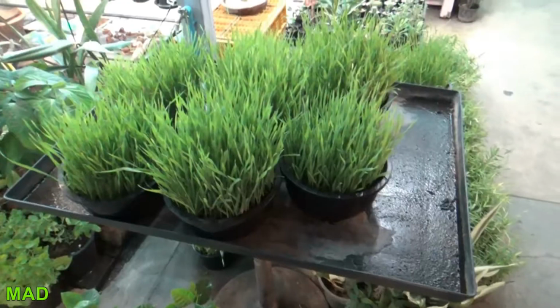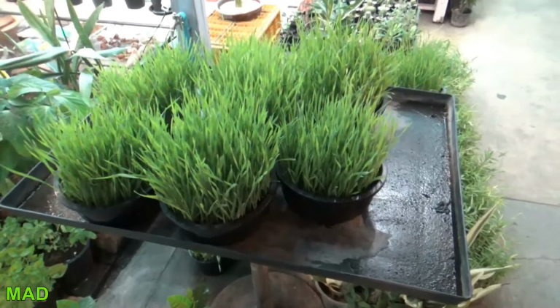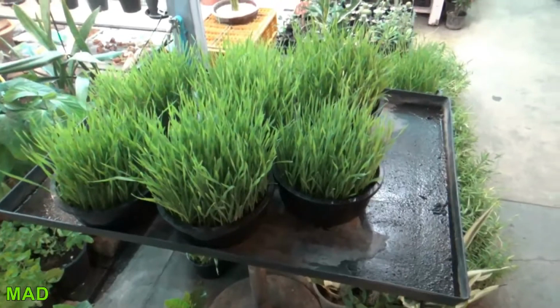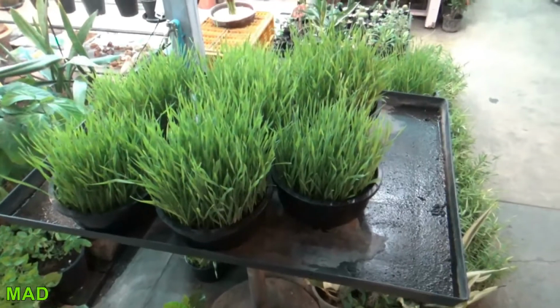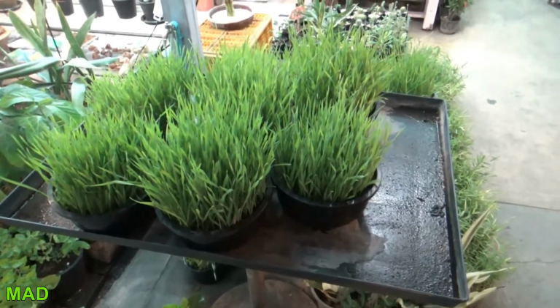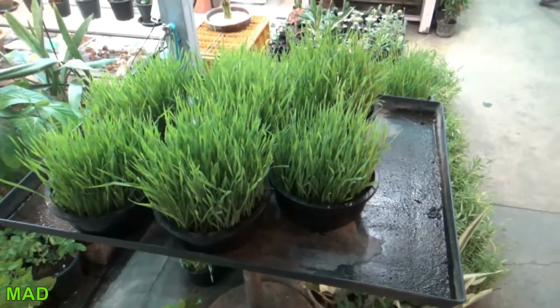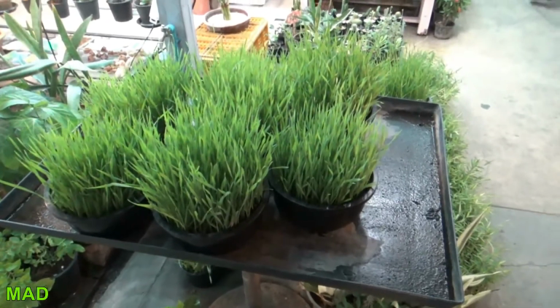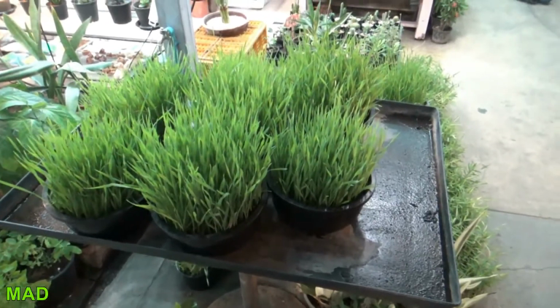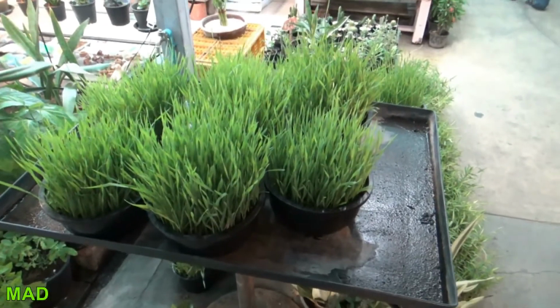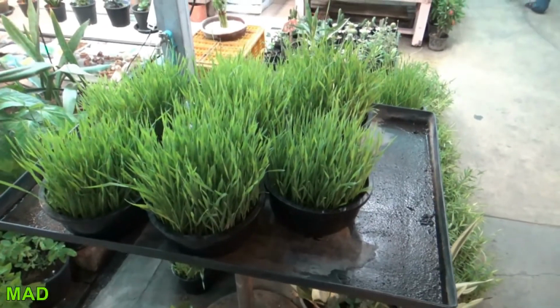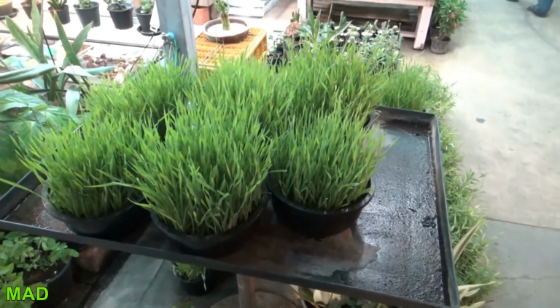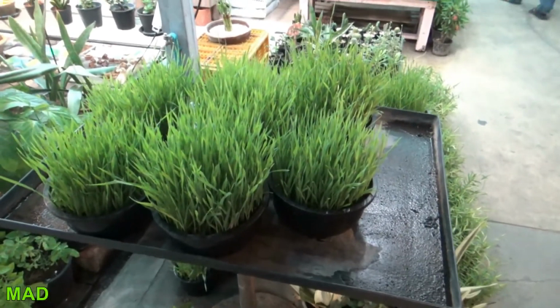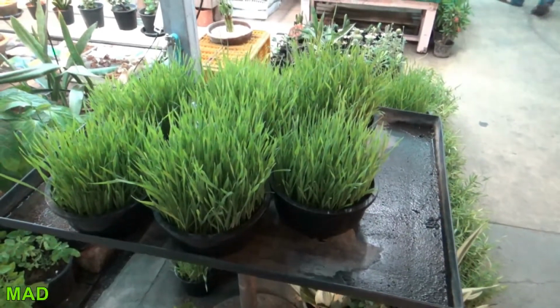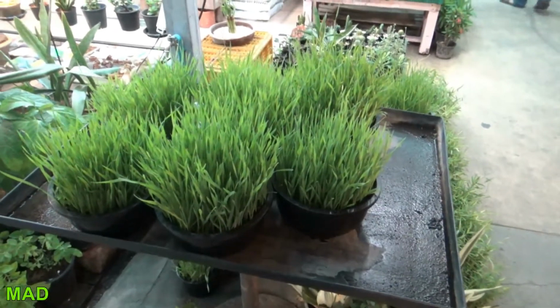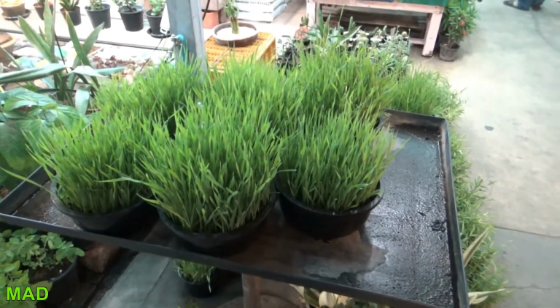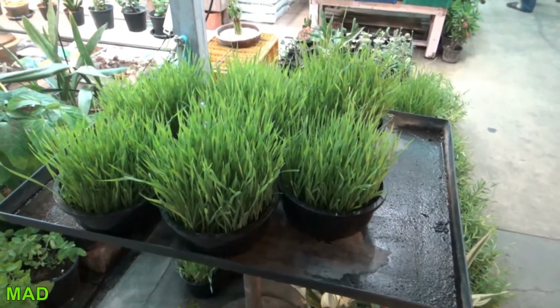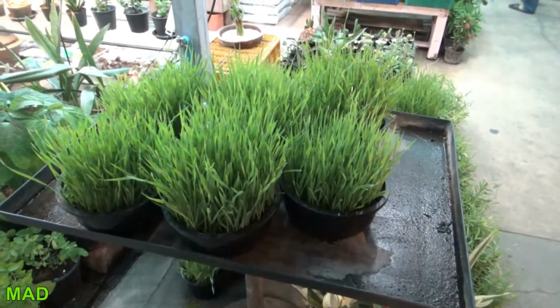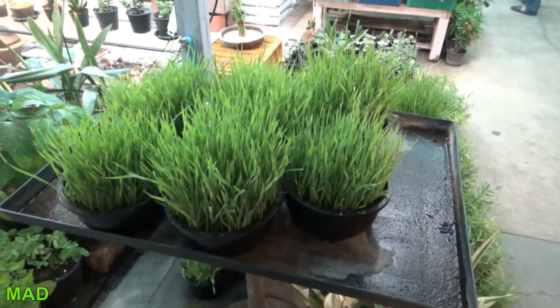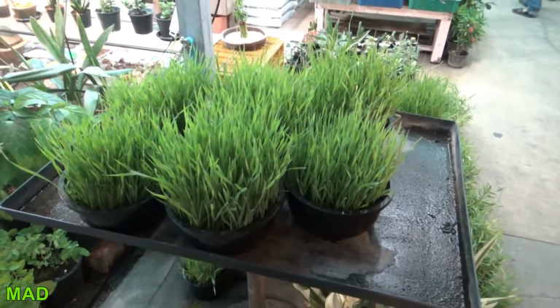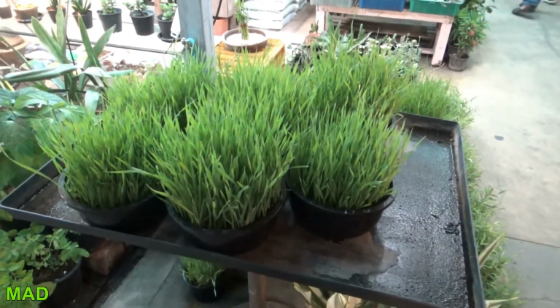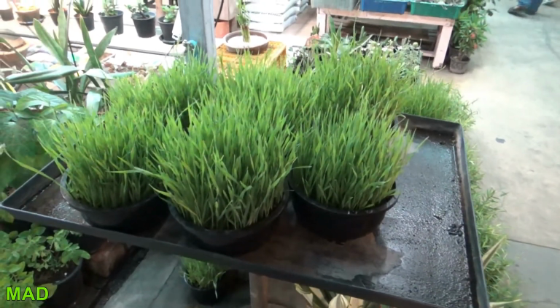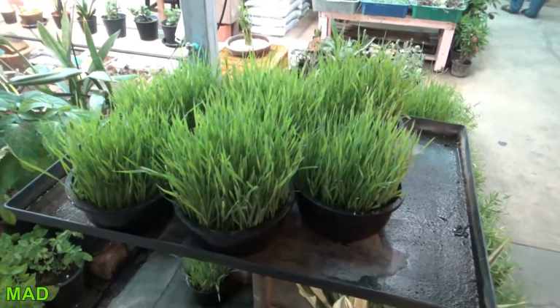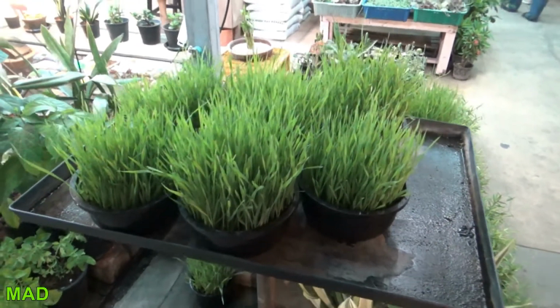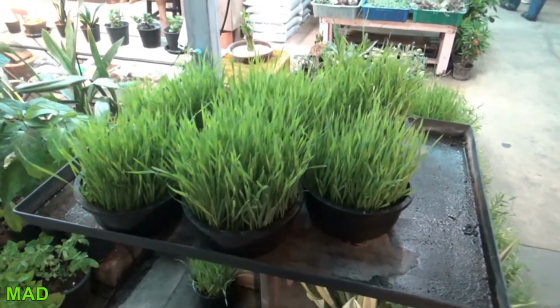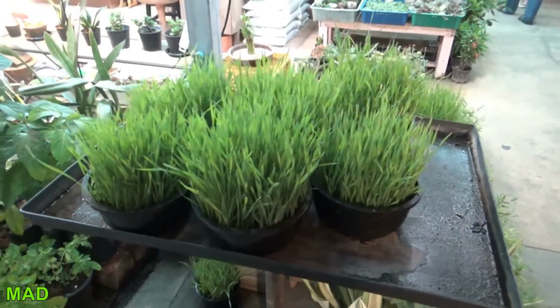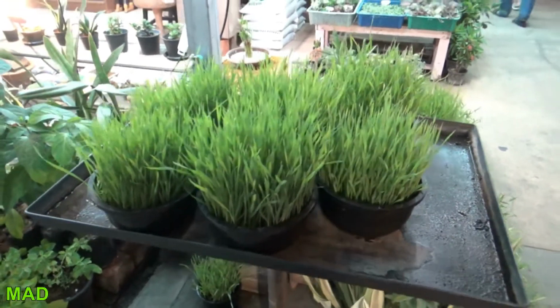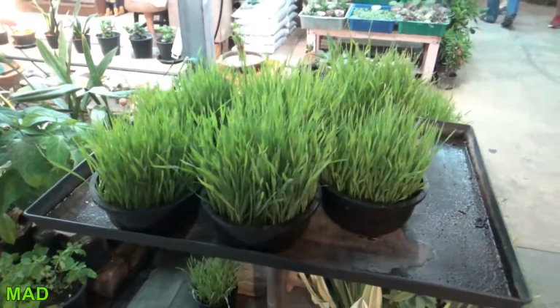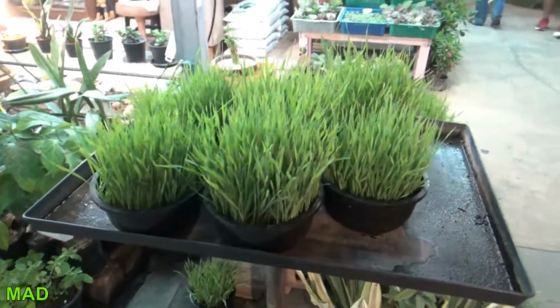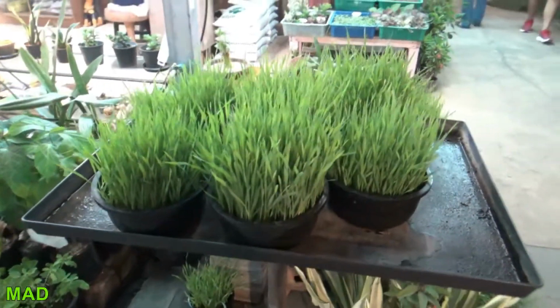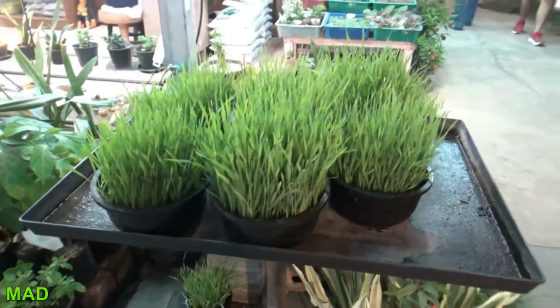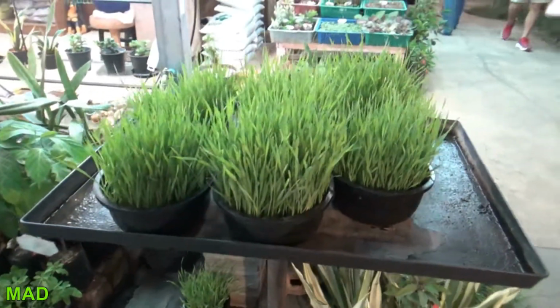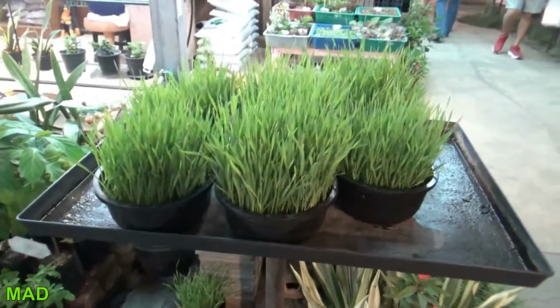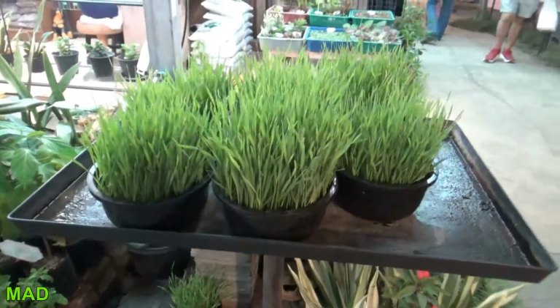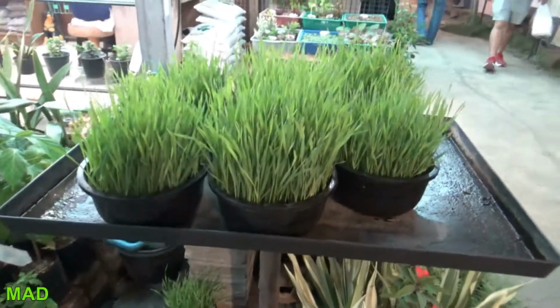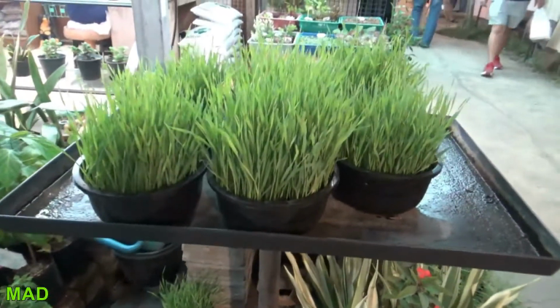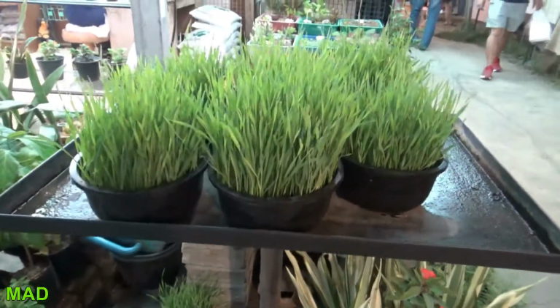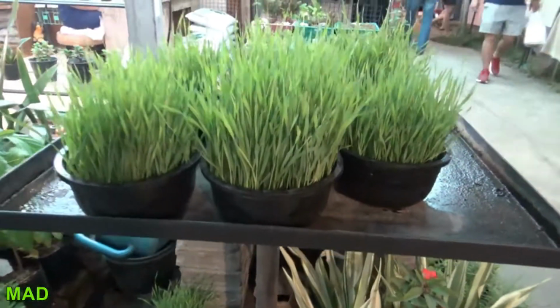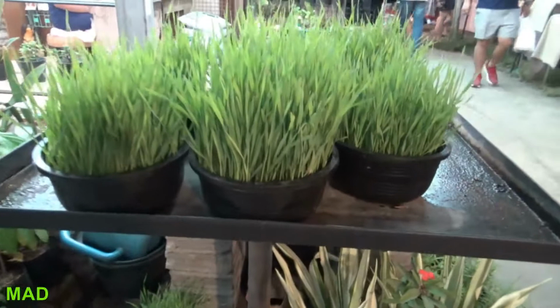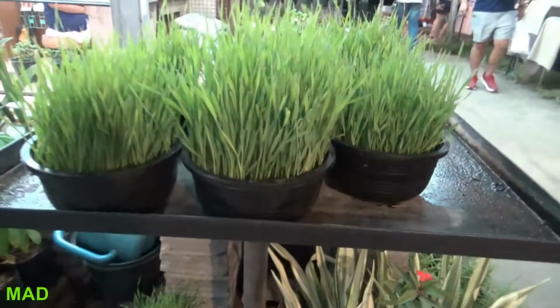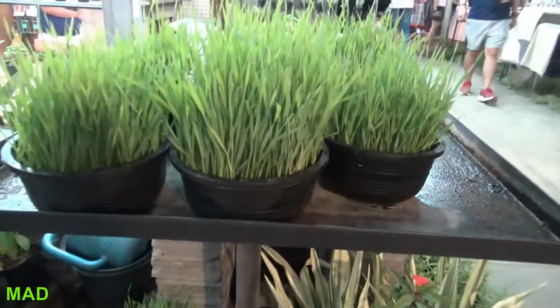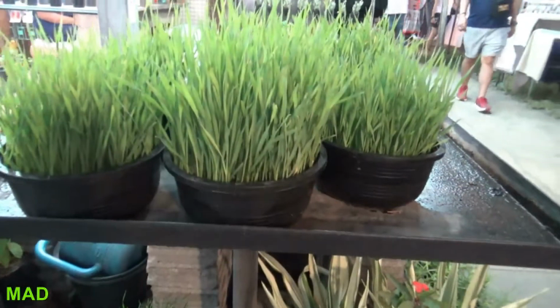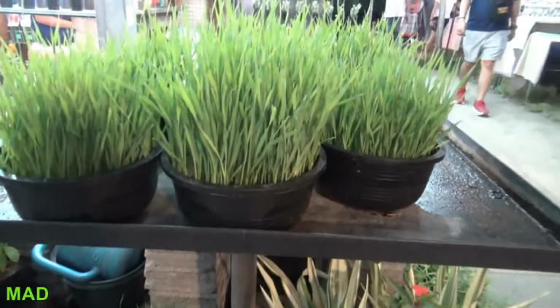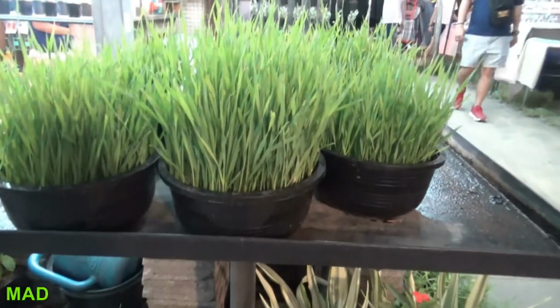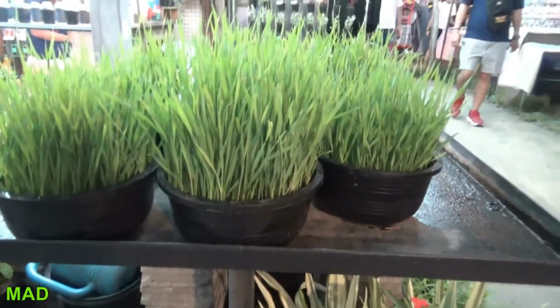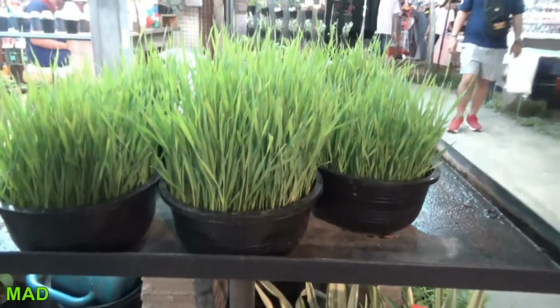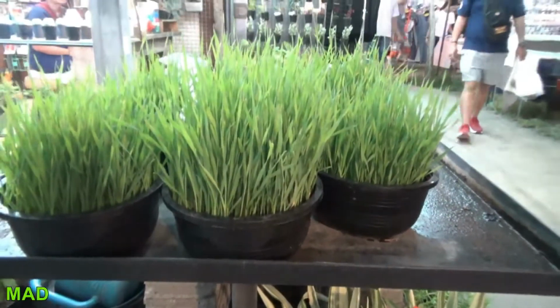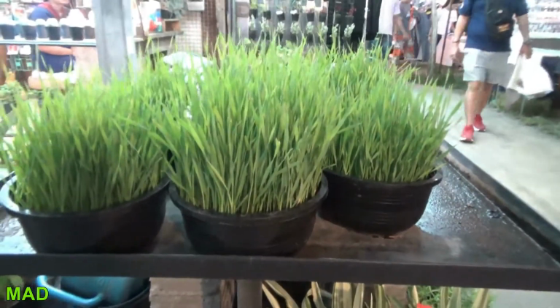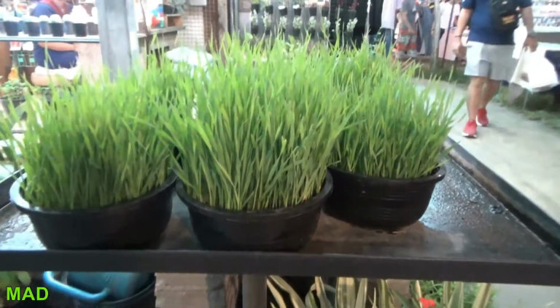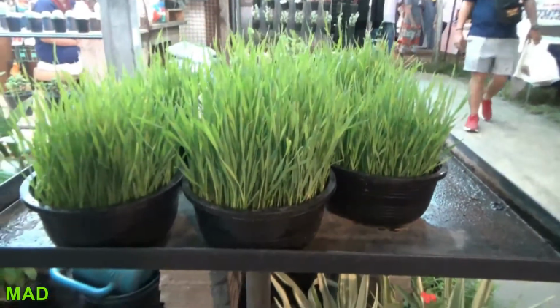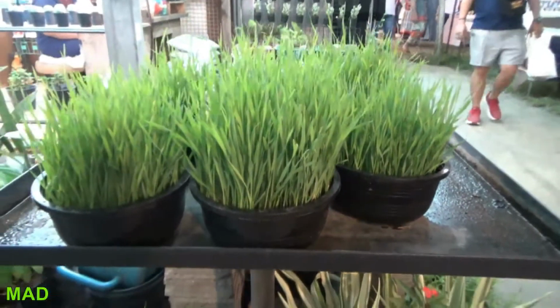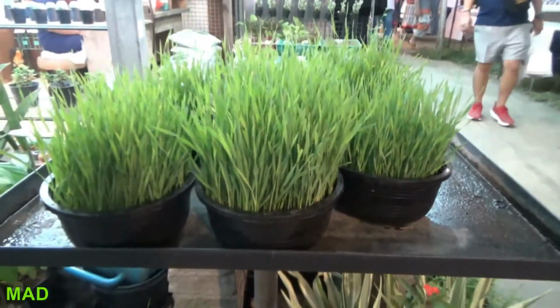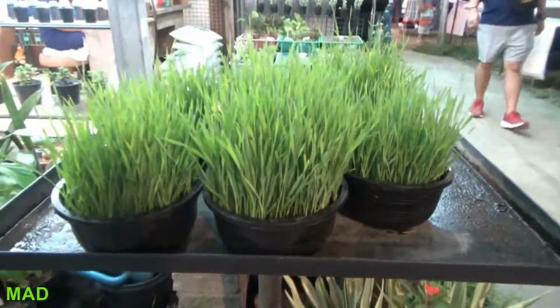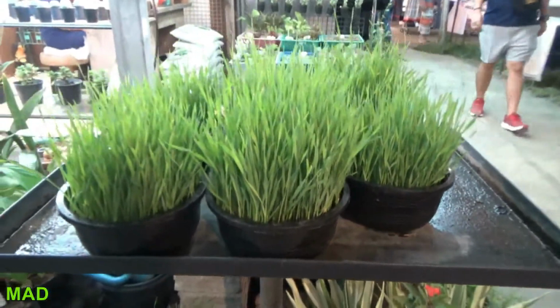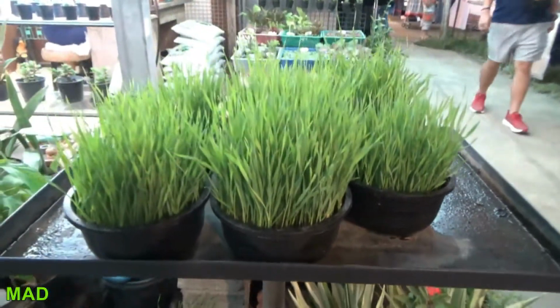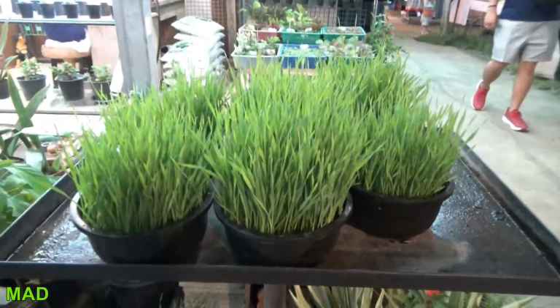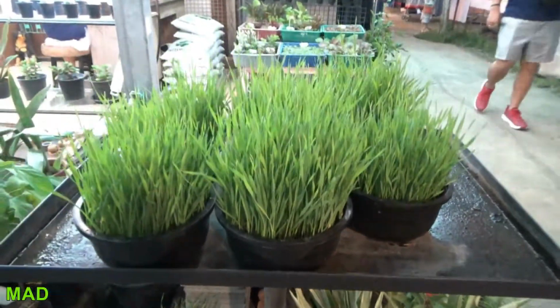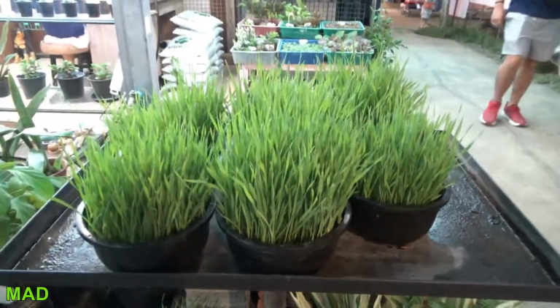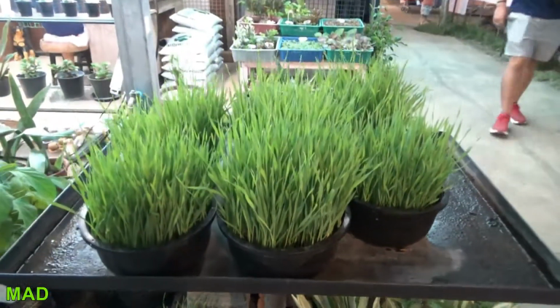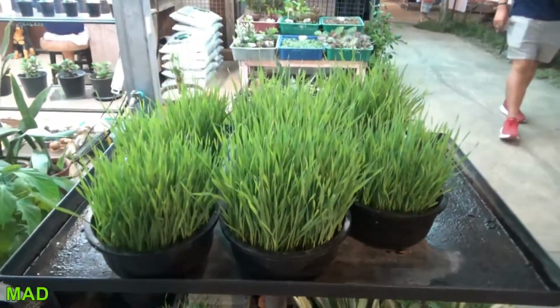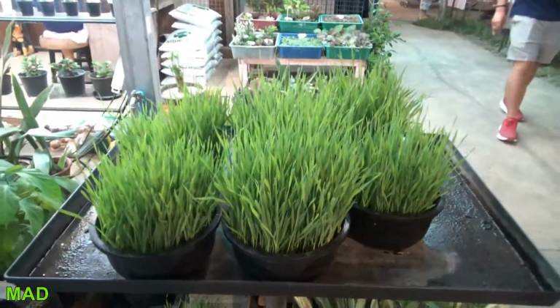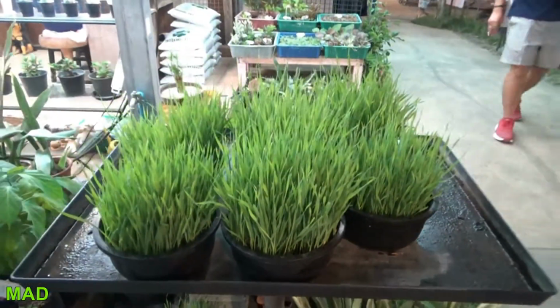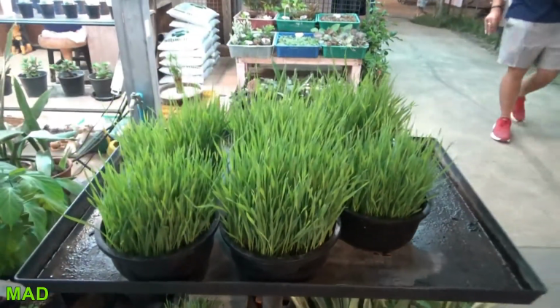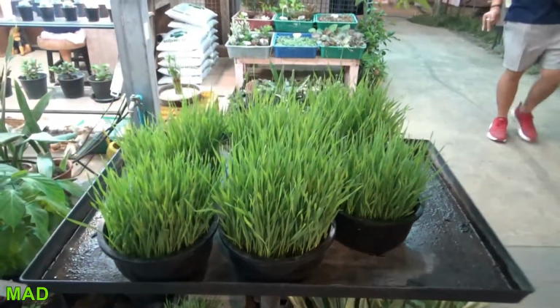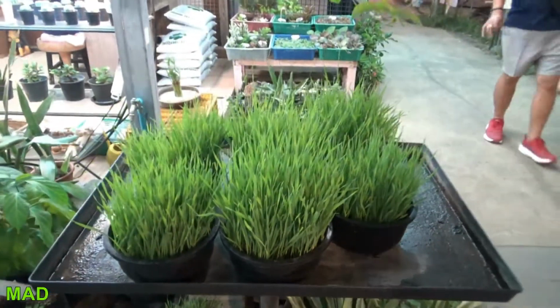Check that out — pots of rice. You want to grow your own rice? You can do it in a little pot.